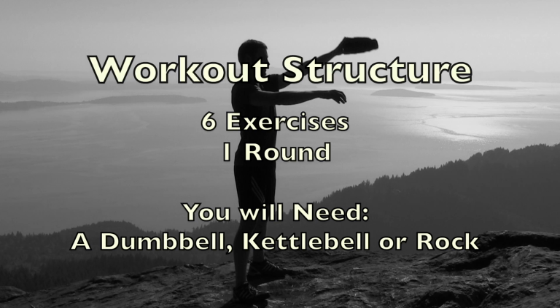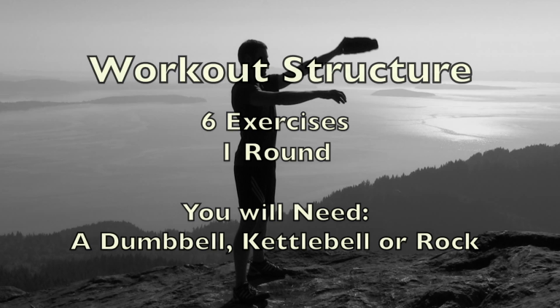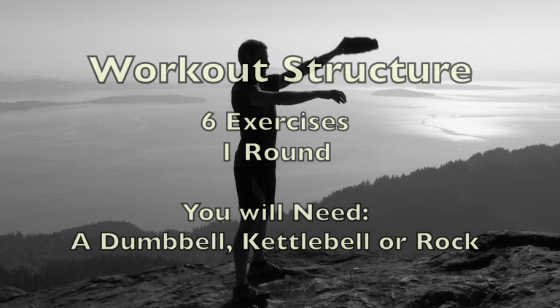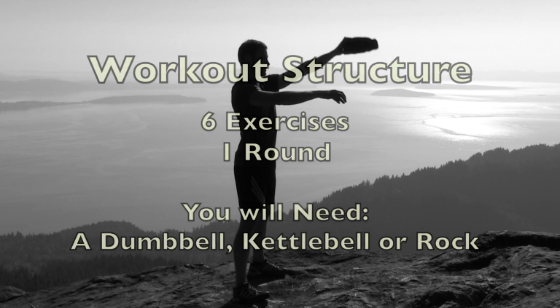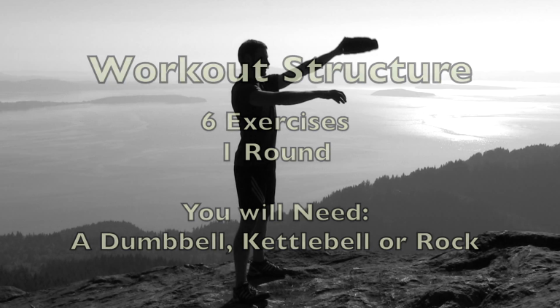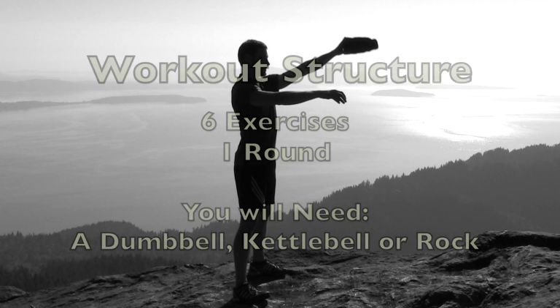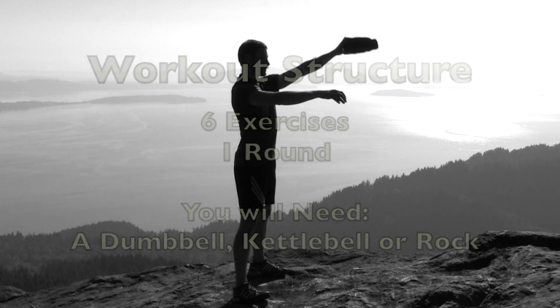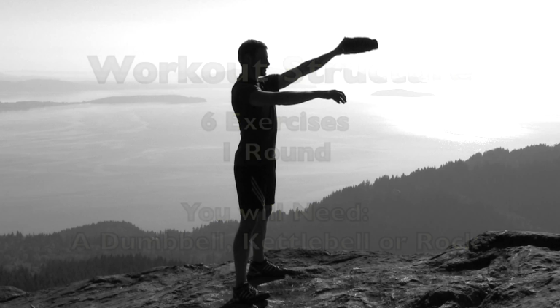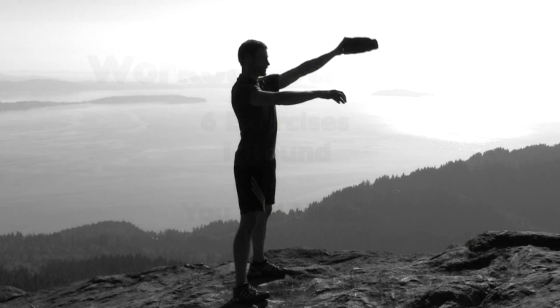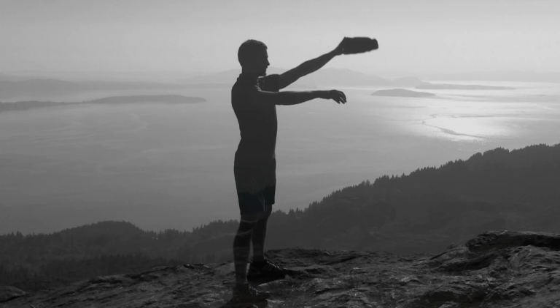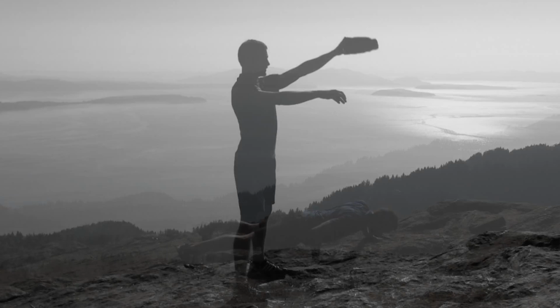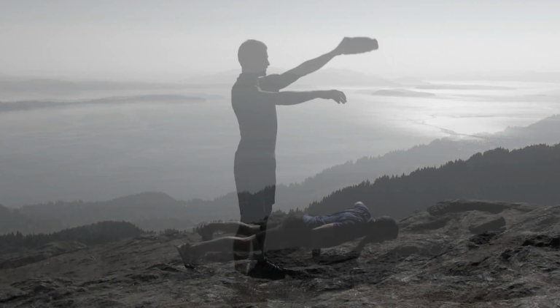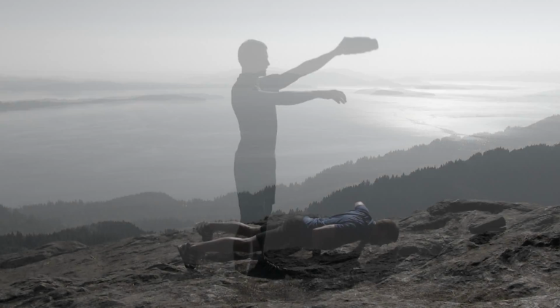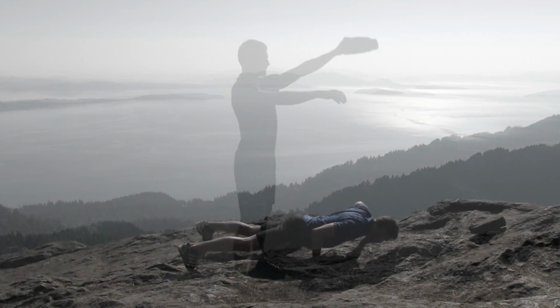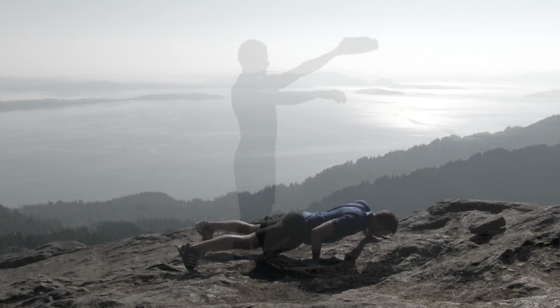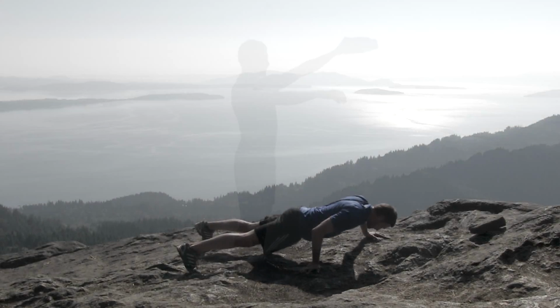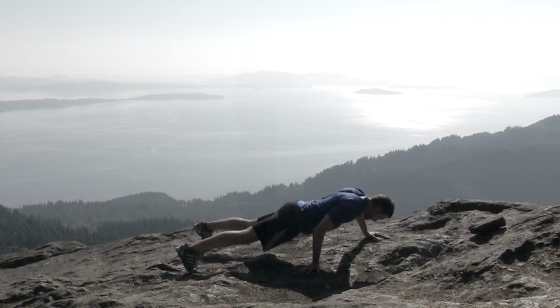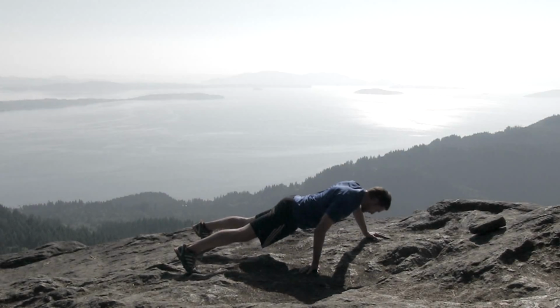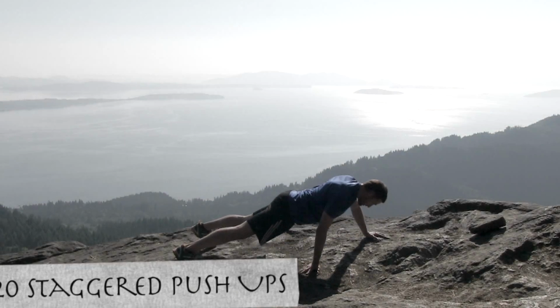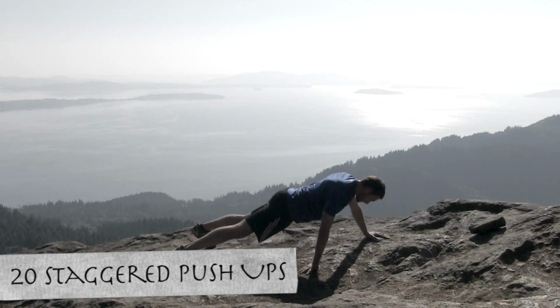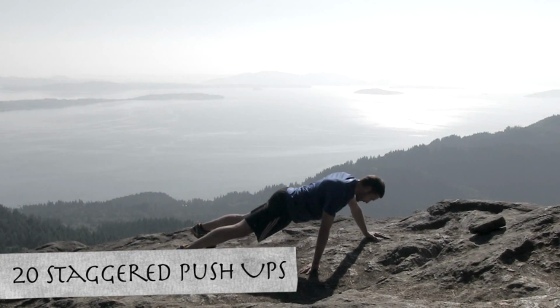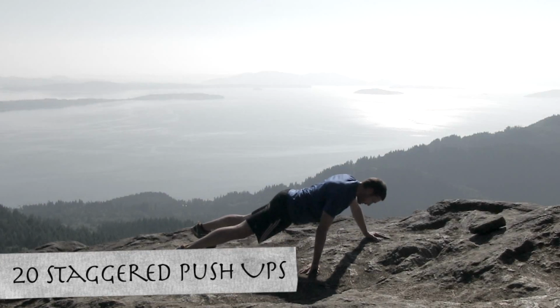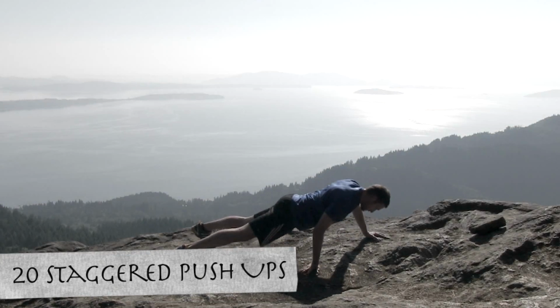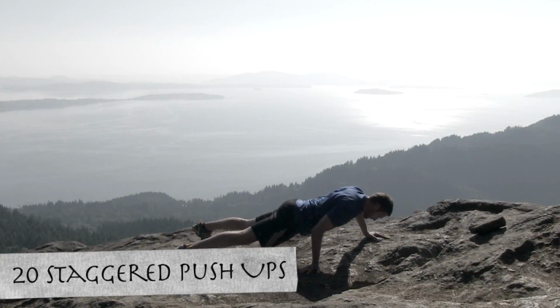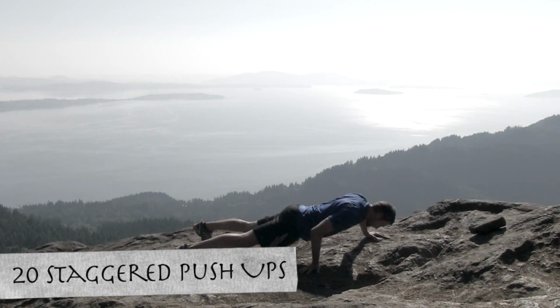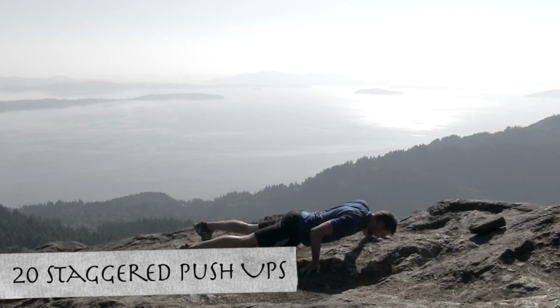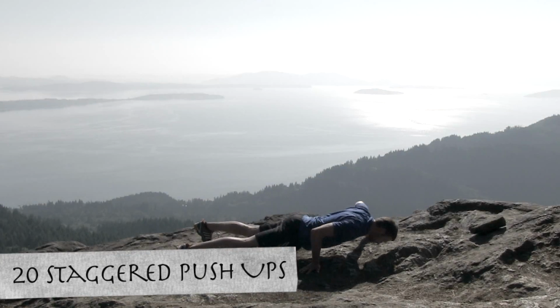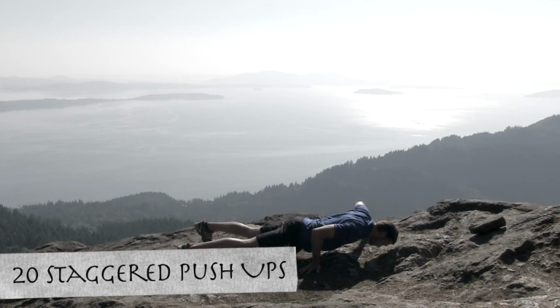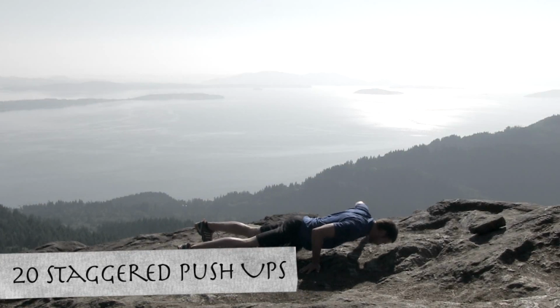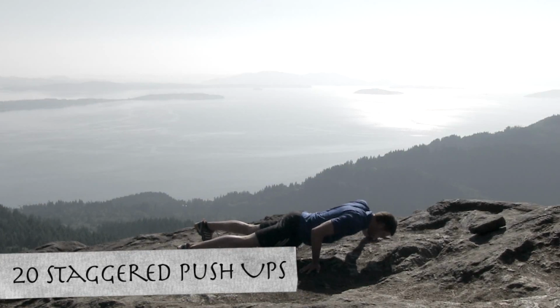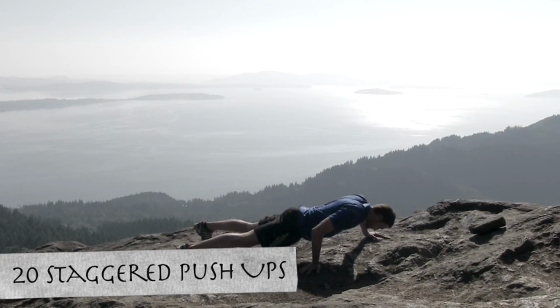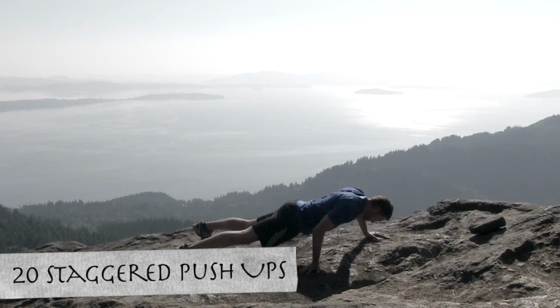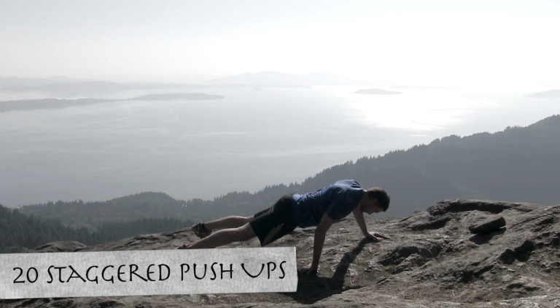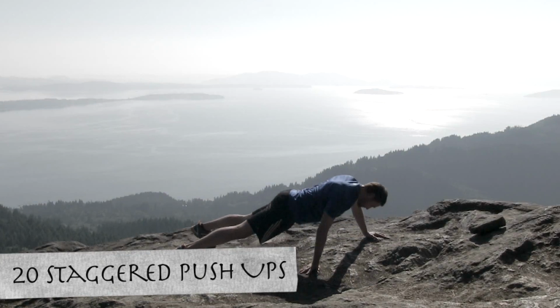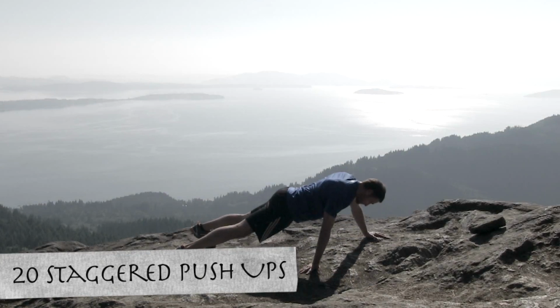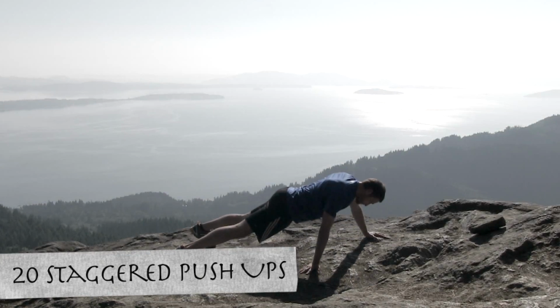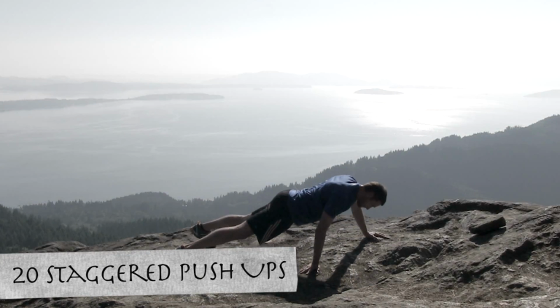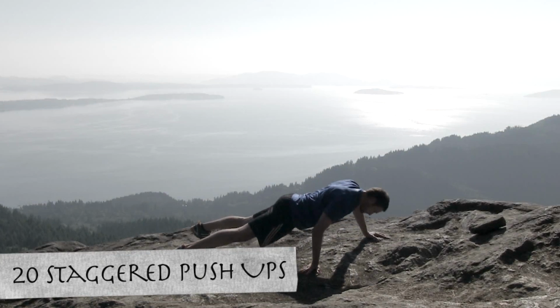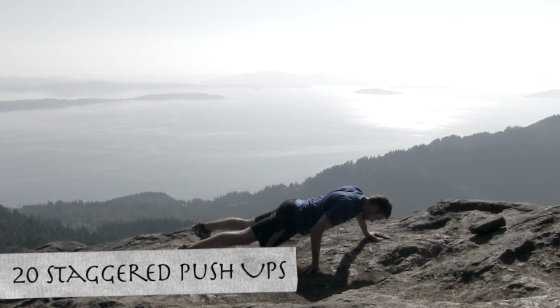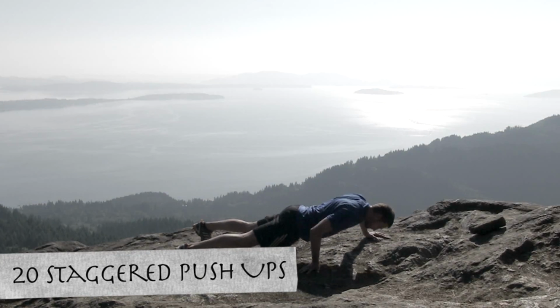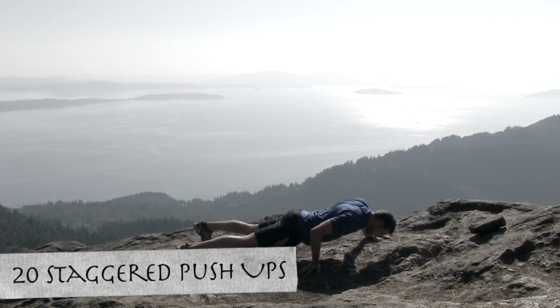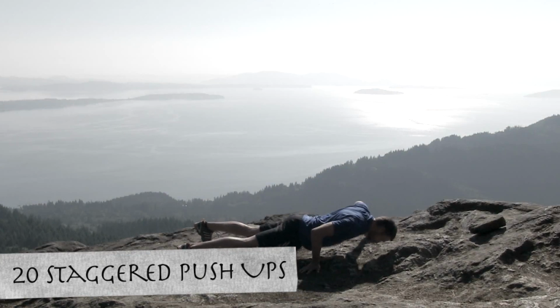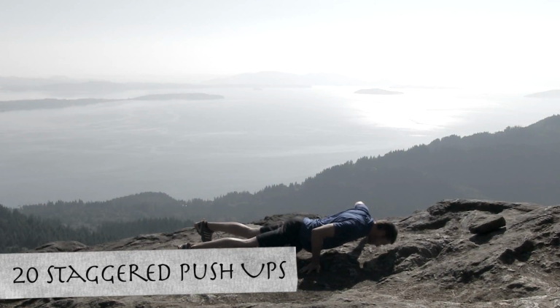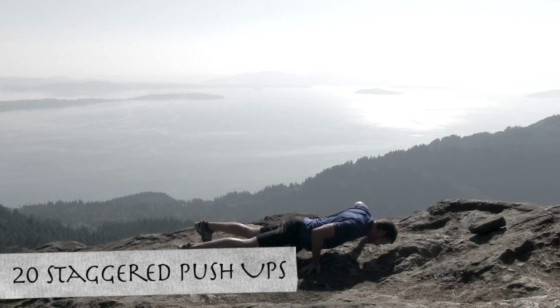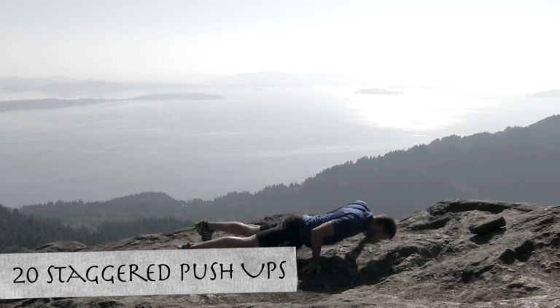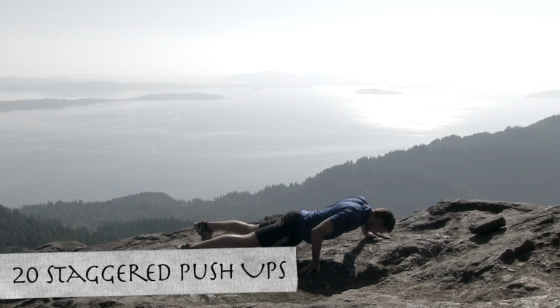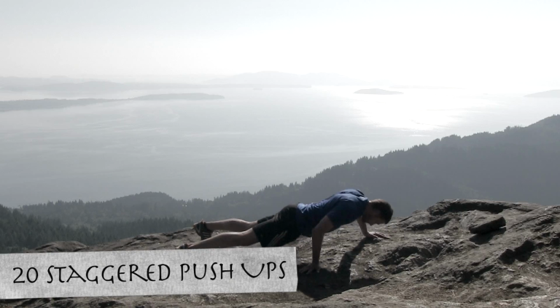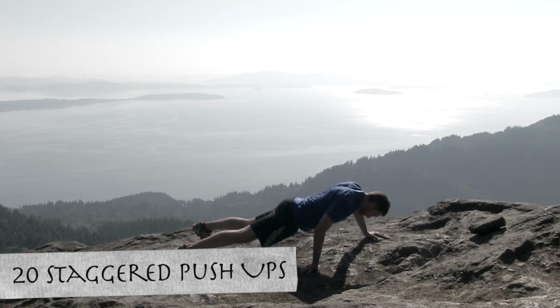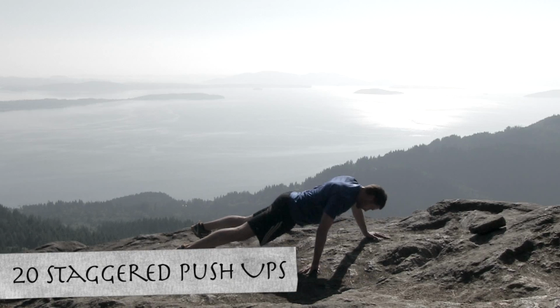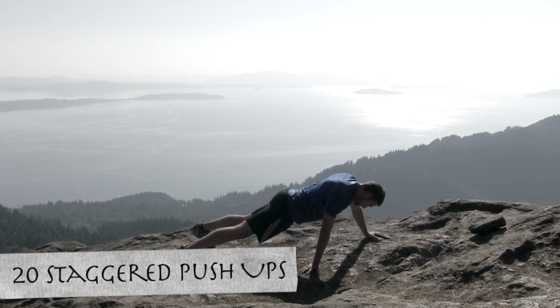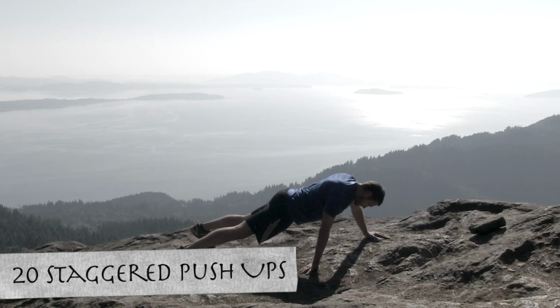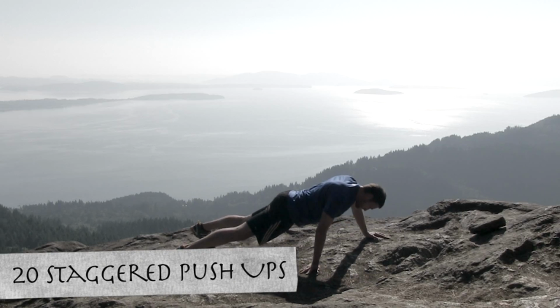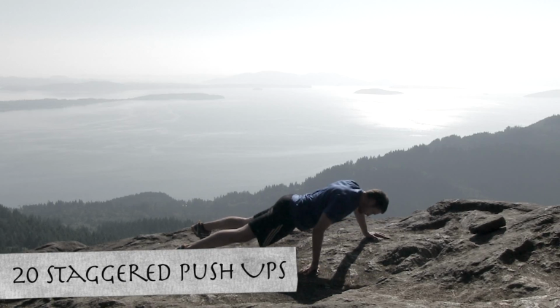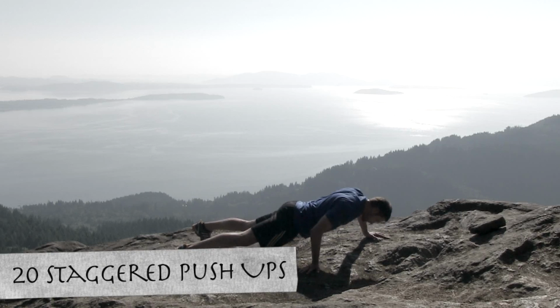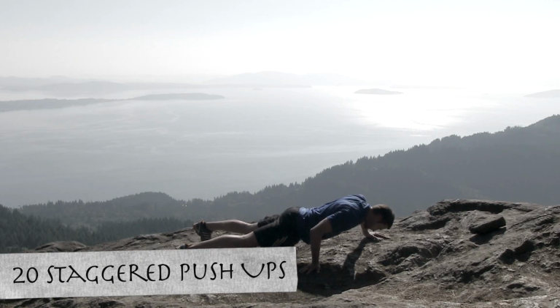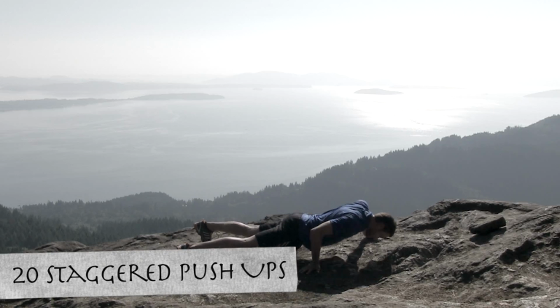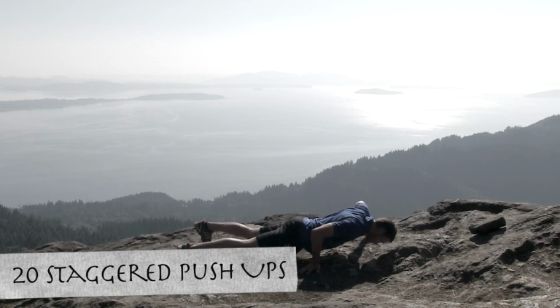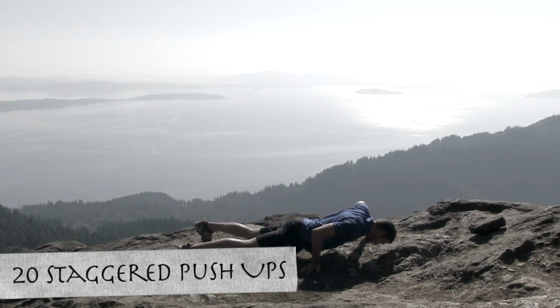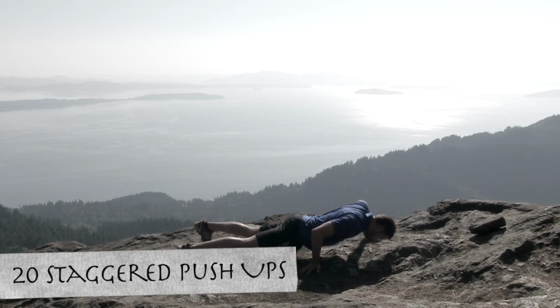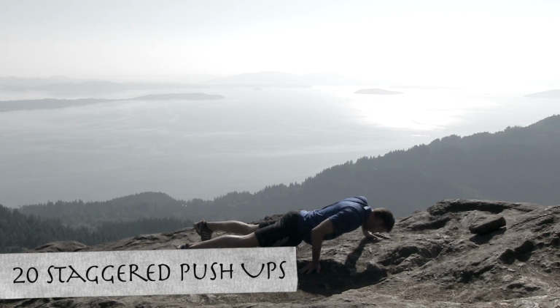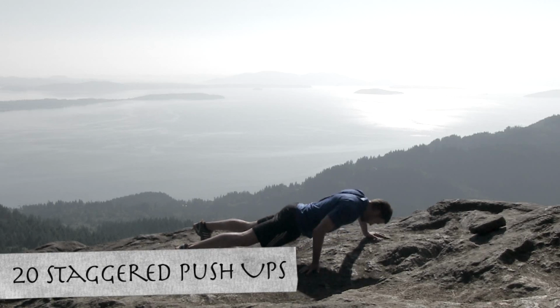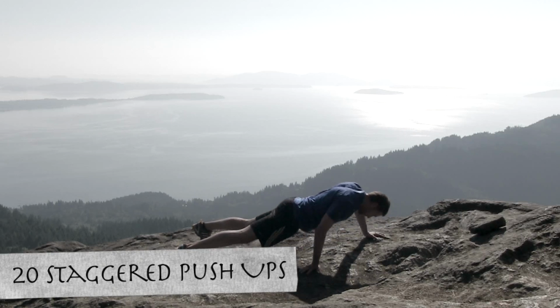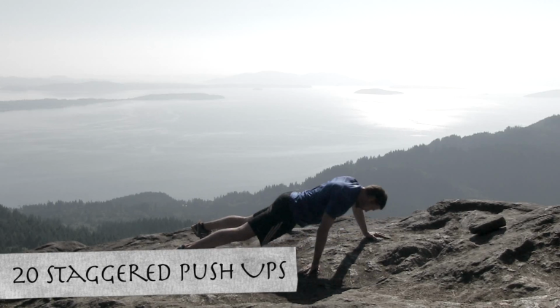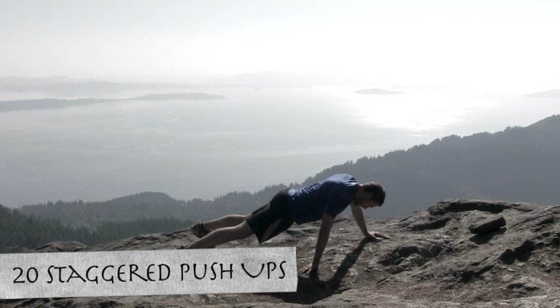And that's a big thank you to my wife, Kelly. So without any more complaining, let's go ahead and get started with our first exercise, the staggered hand push-up.